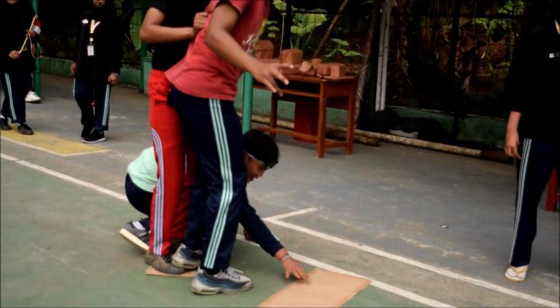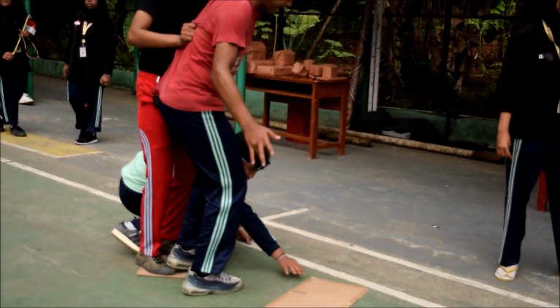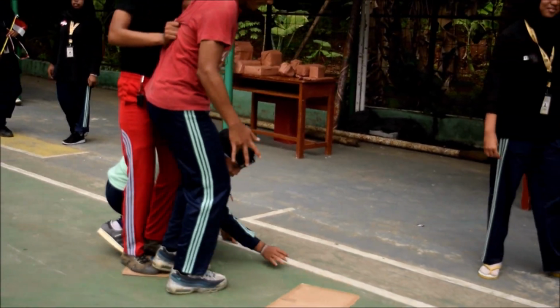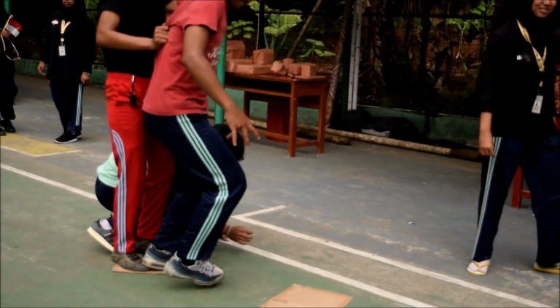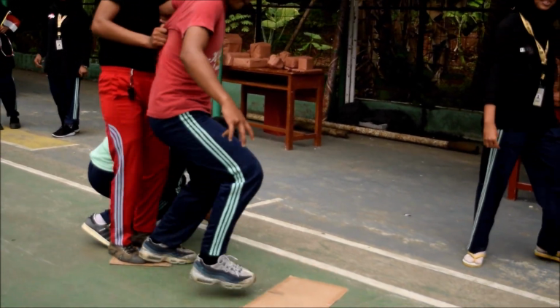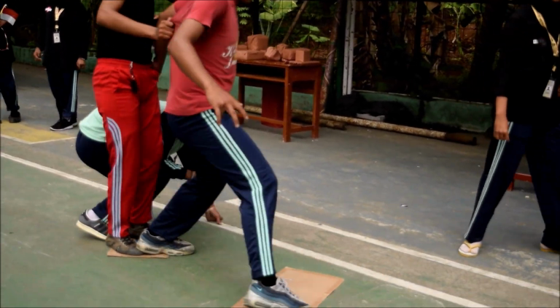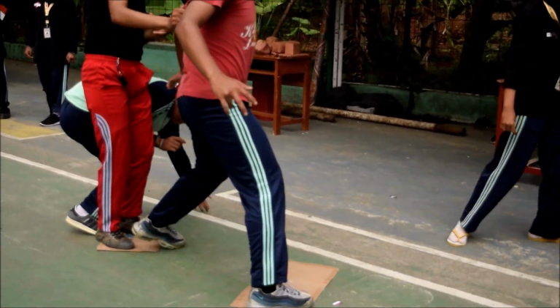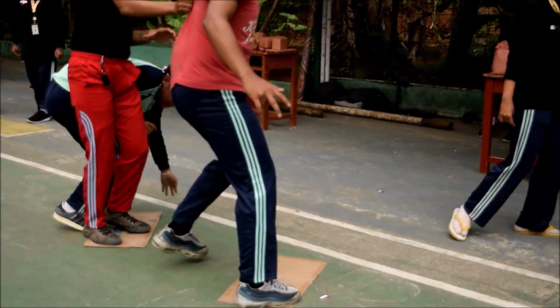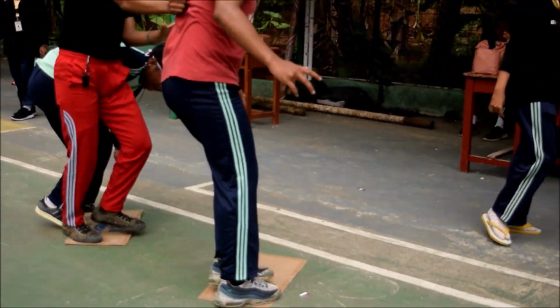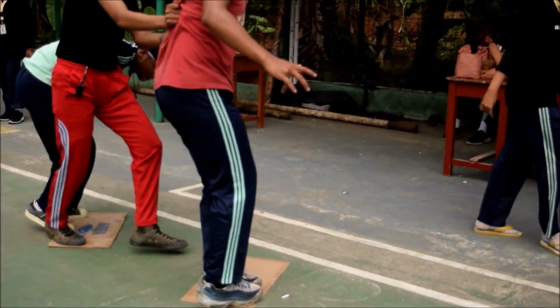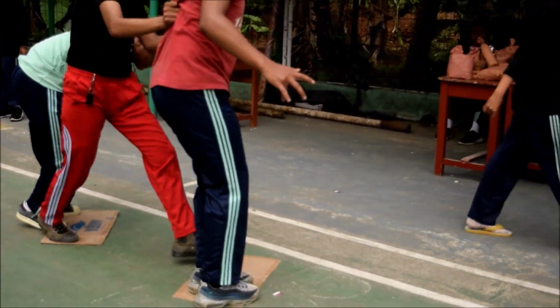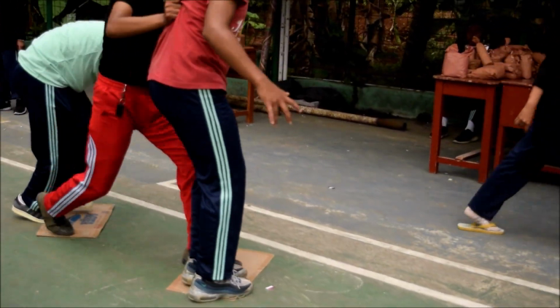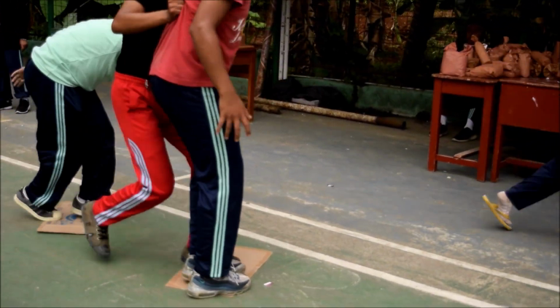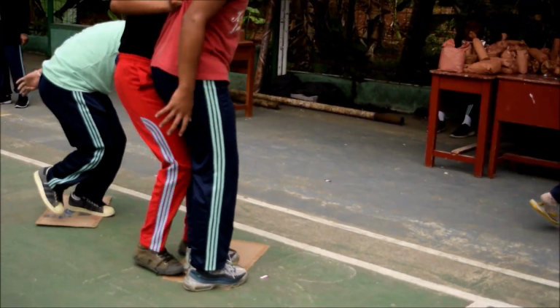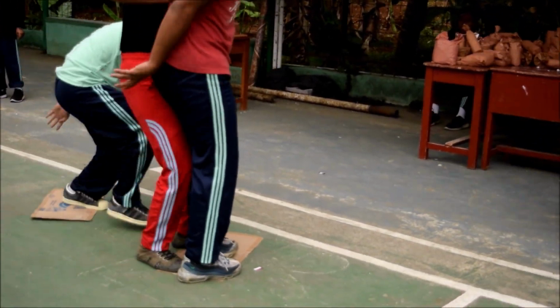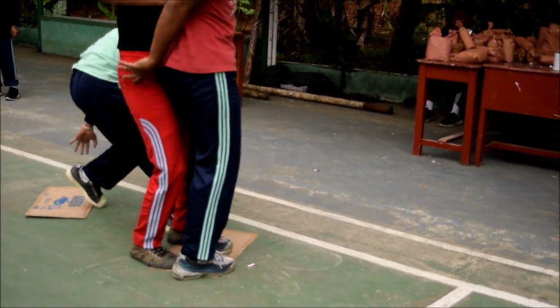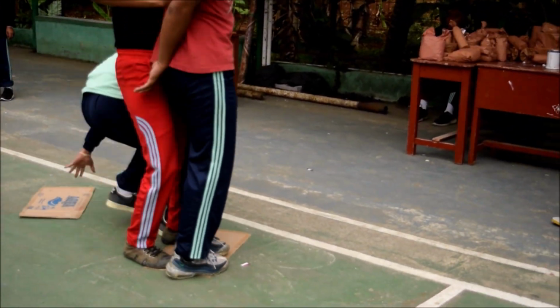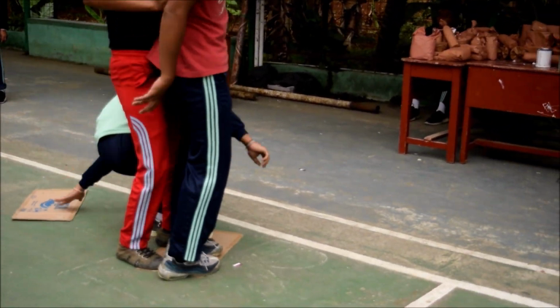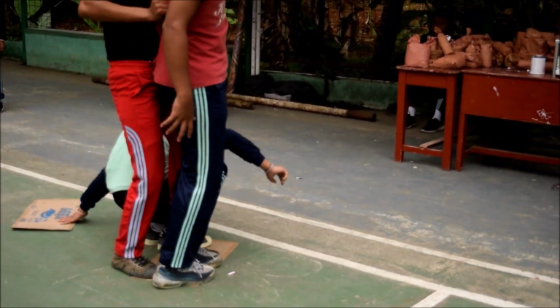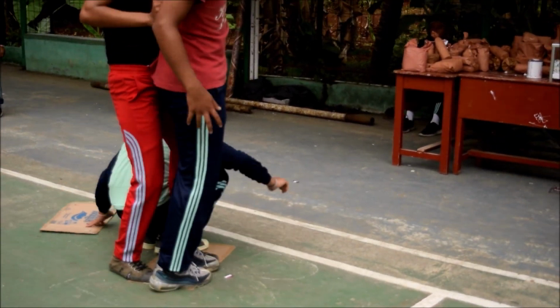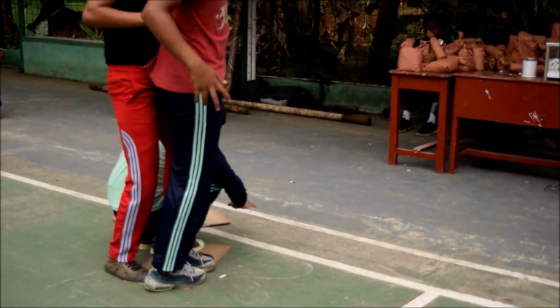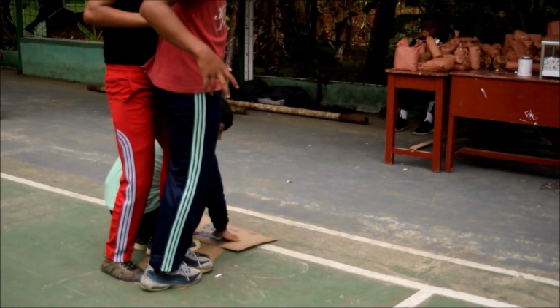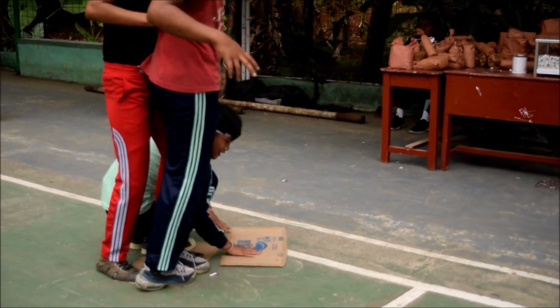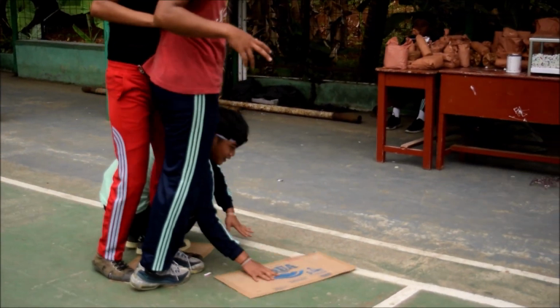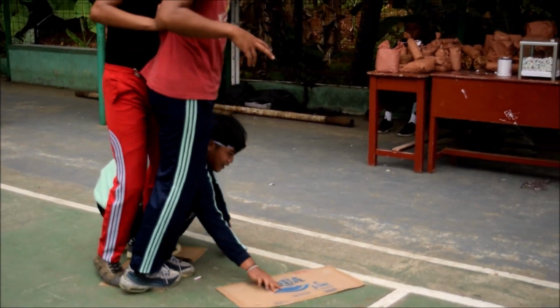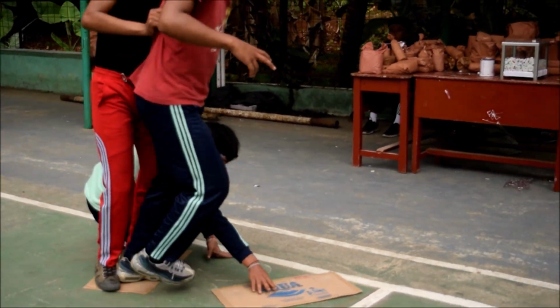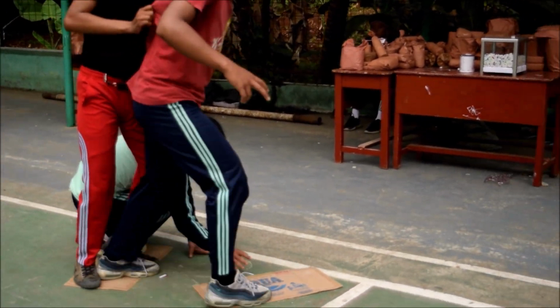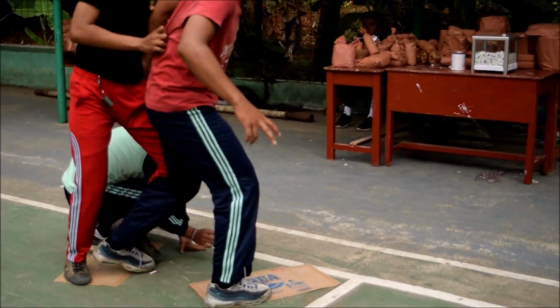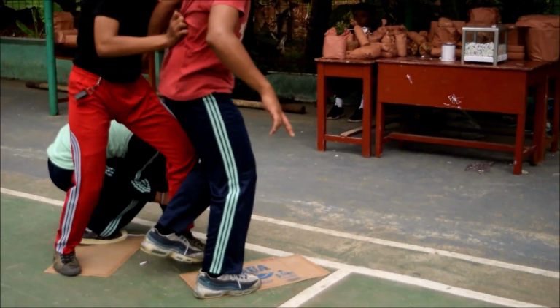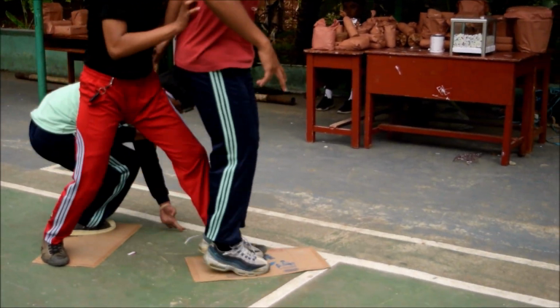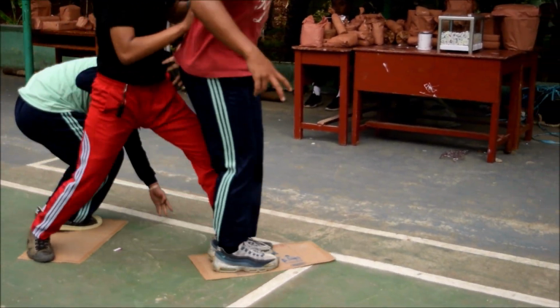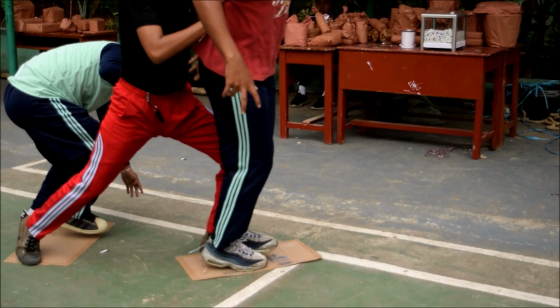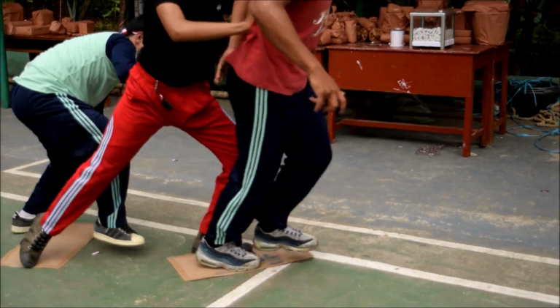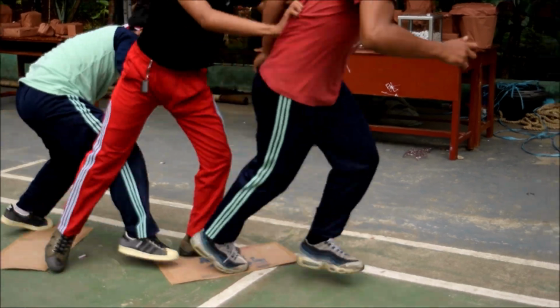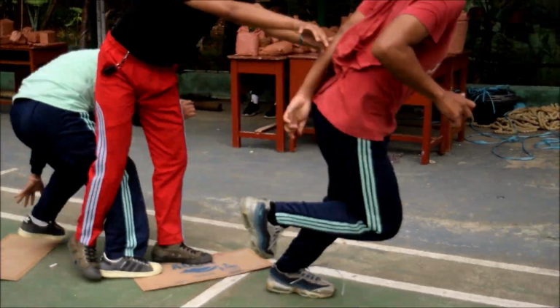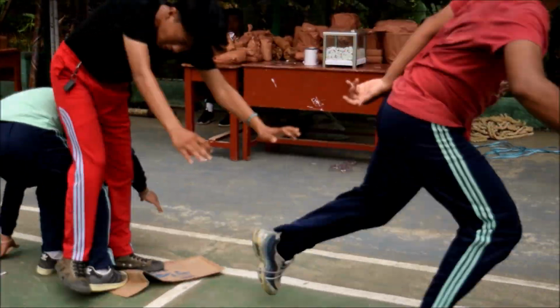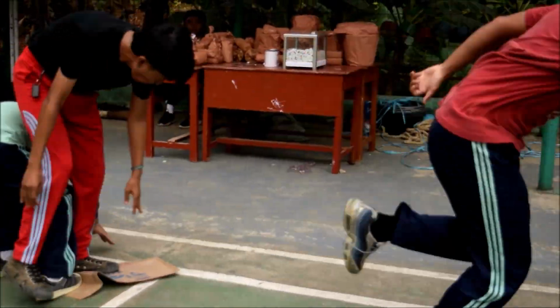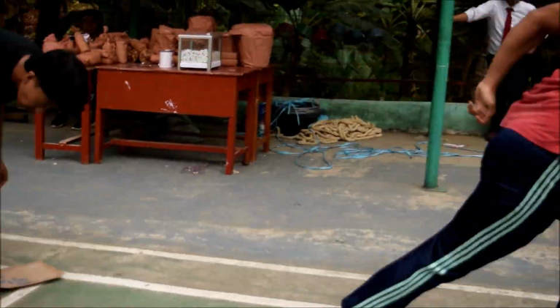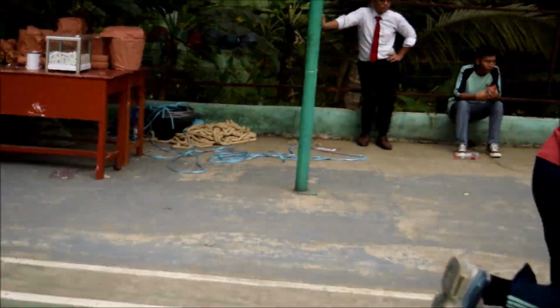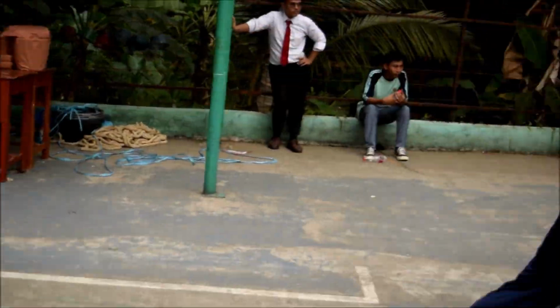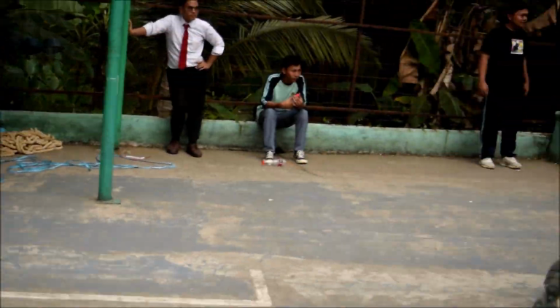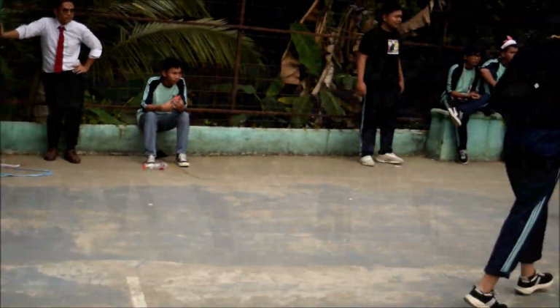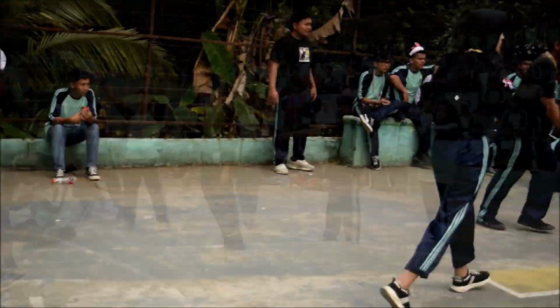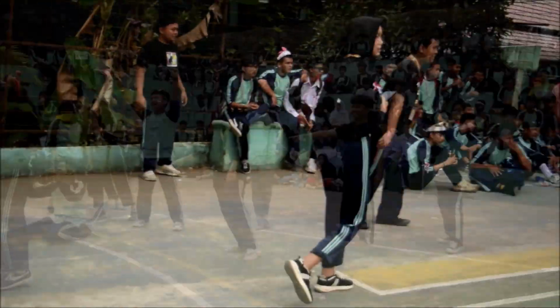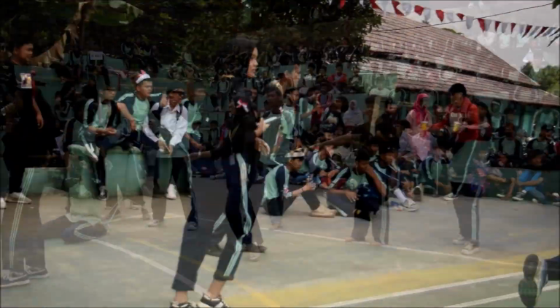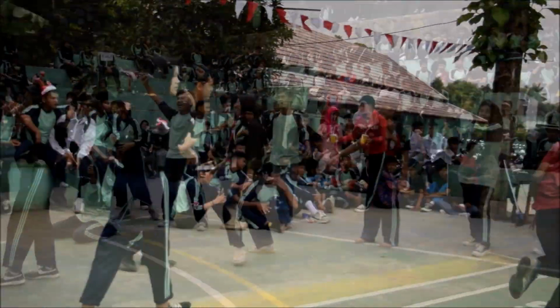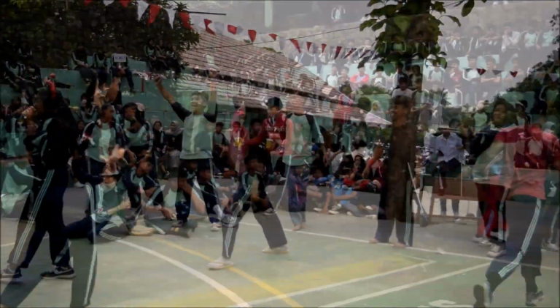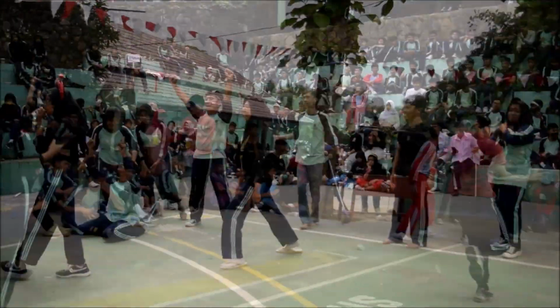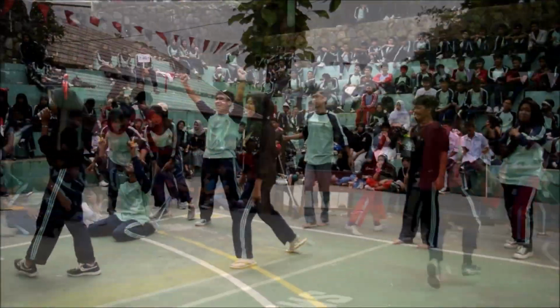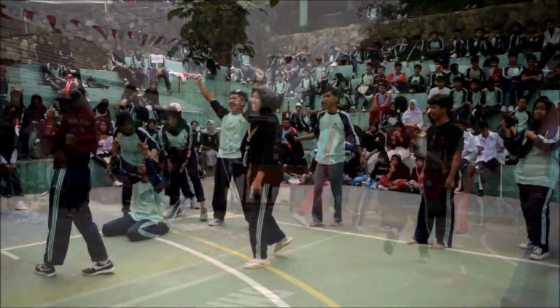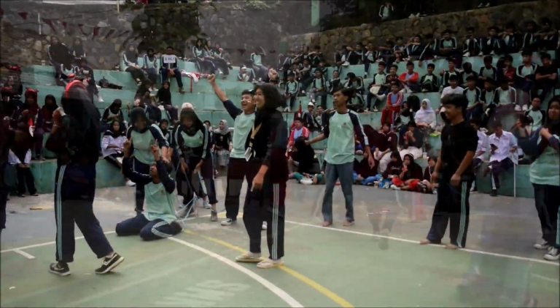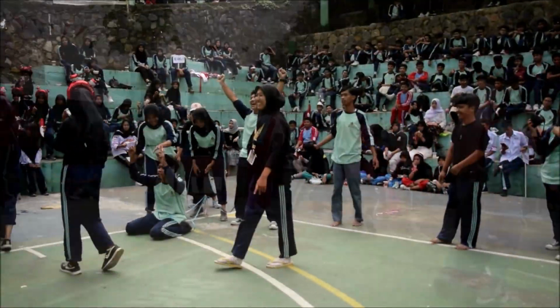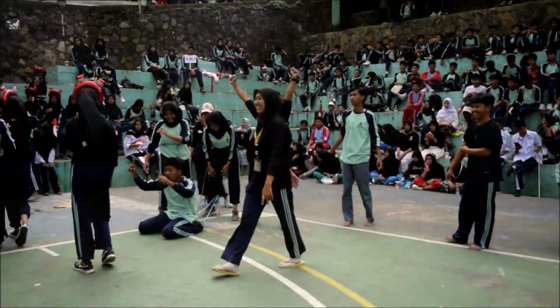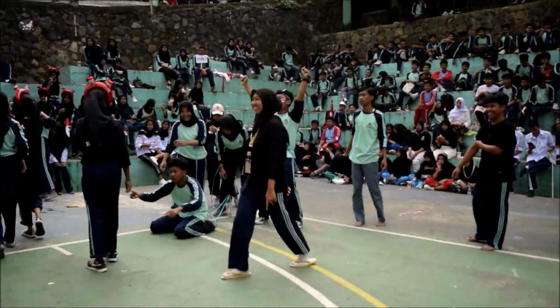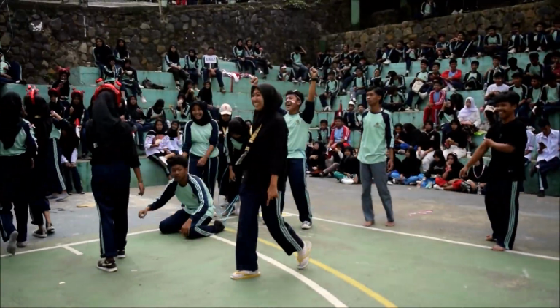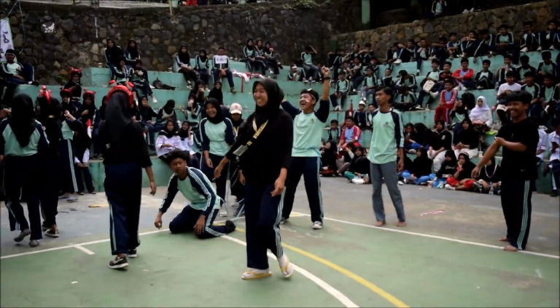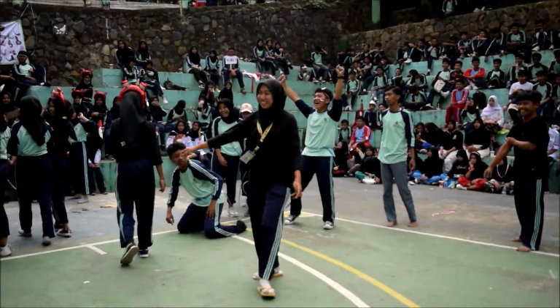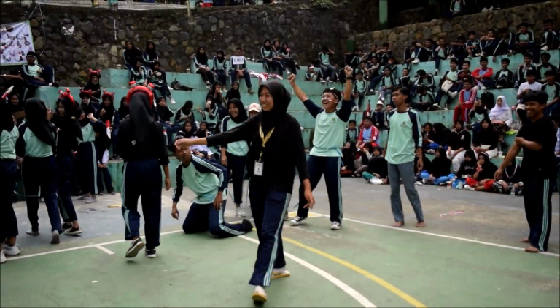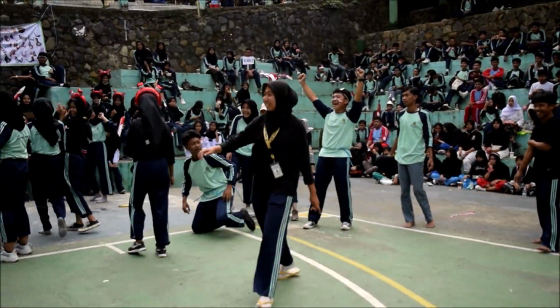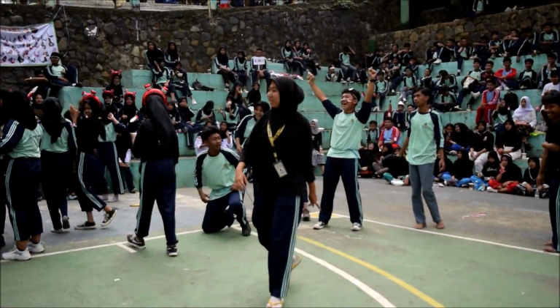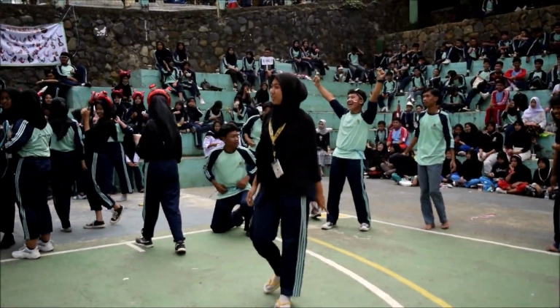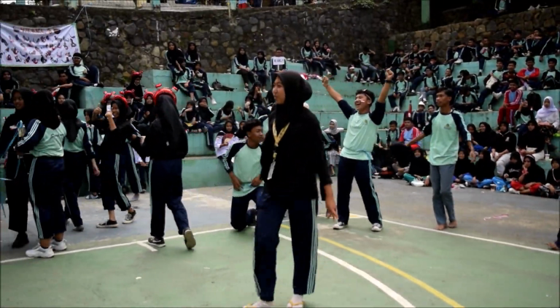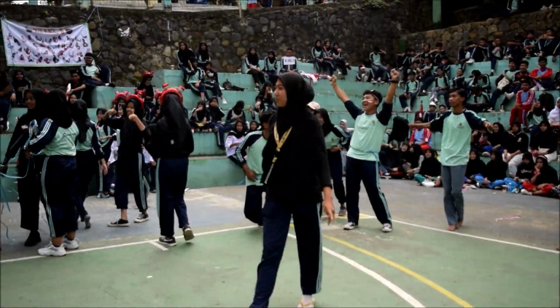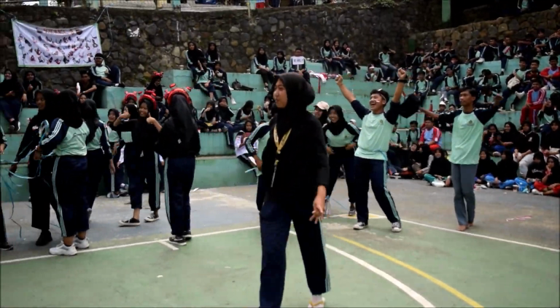Oh! Hiya, hiya, hiya! Welcome everybody! Welcome everybody!